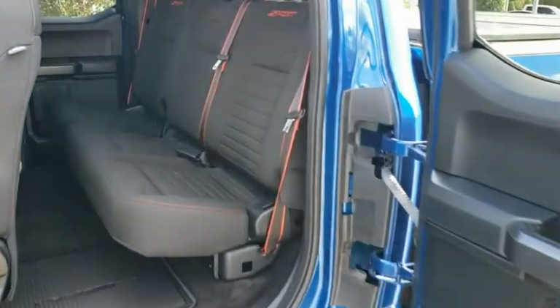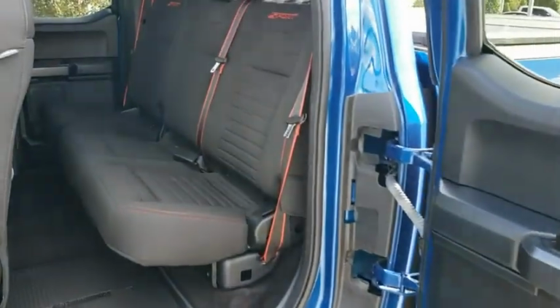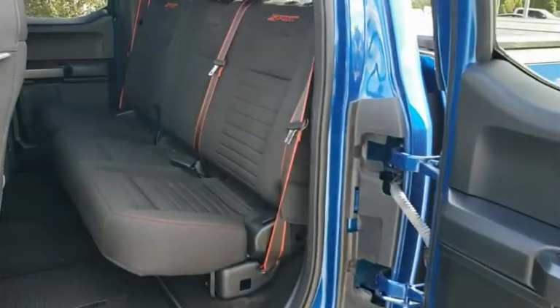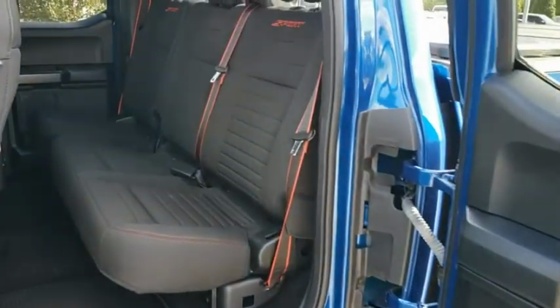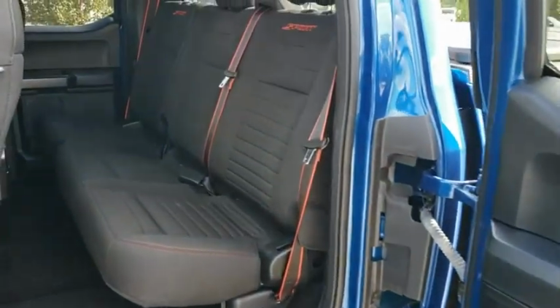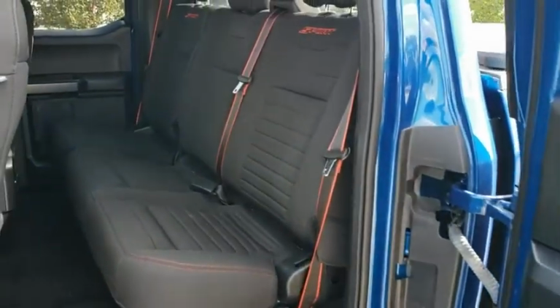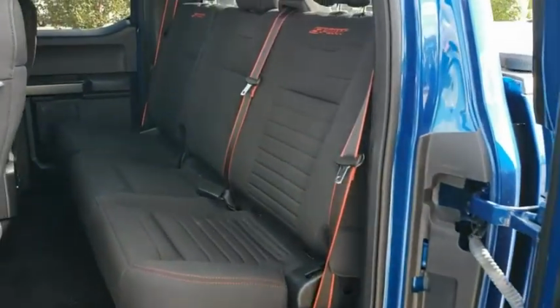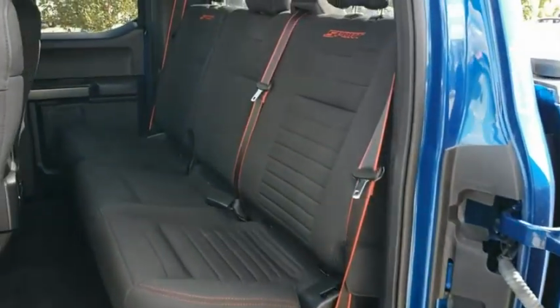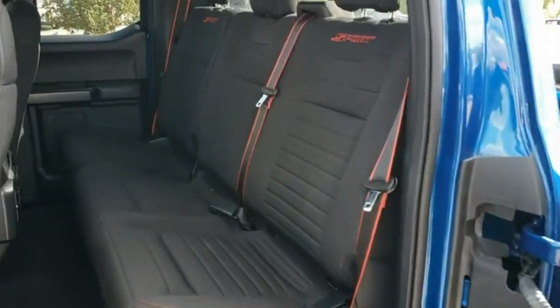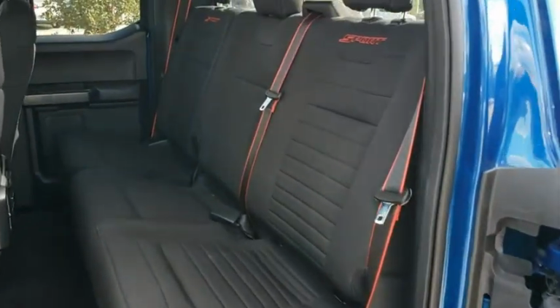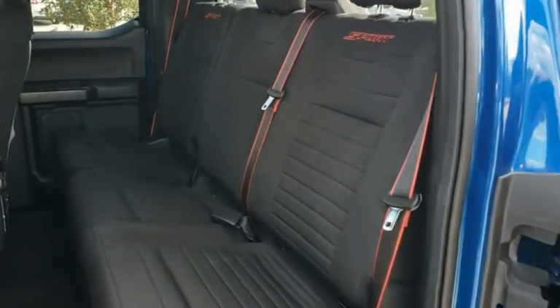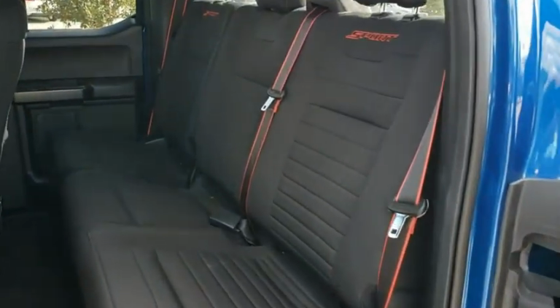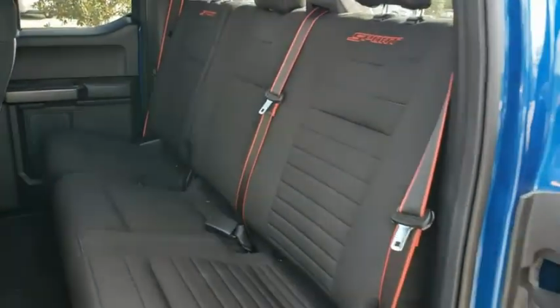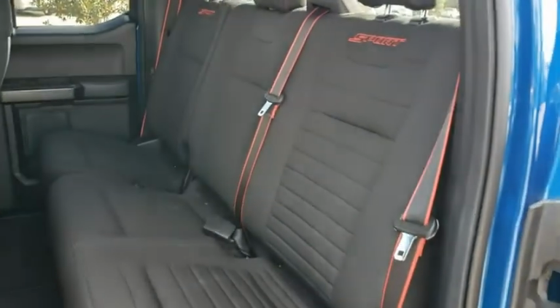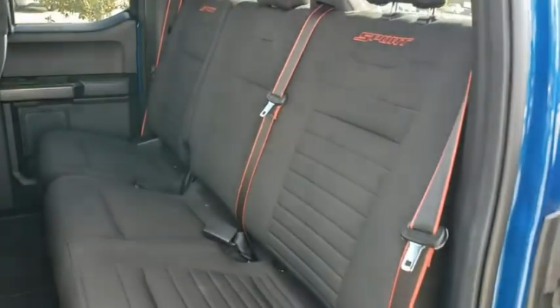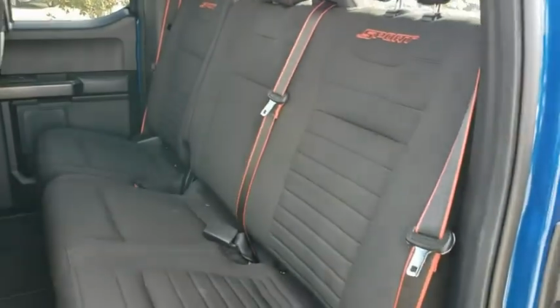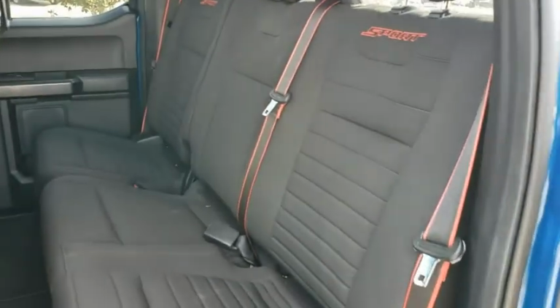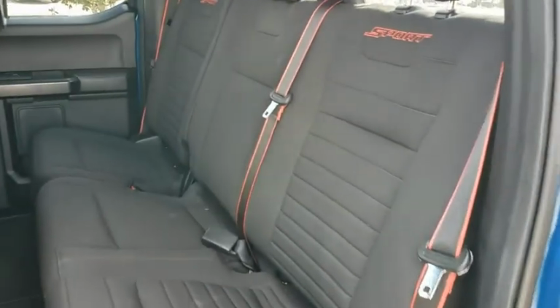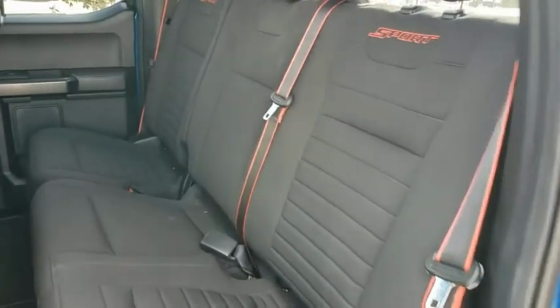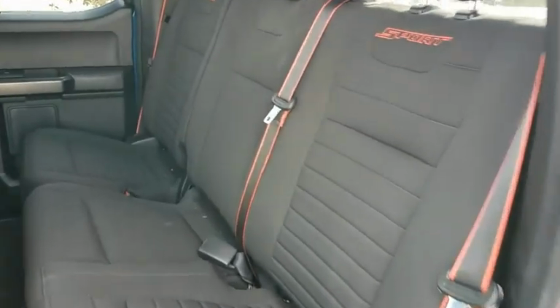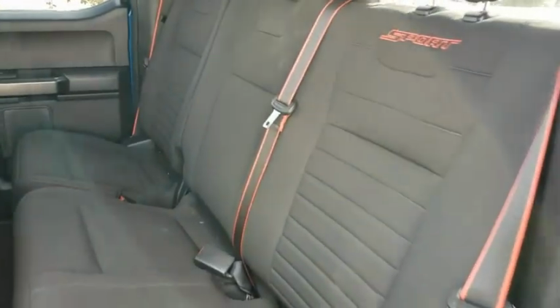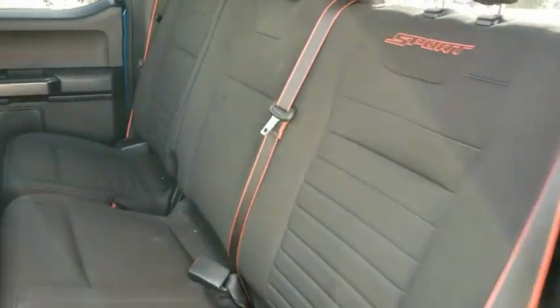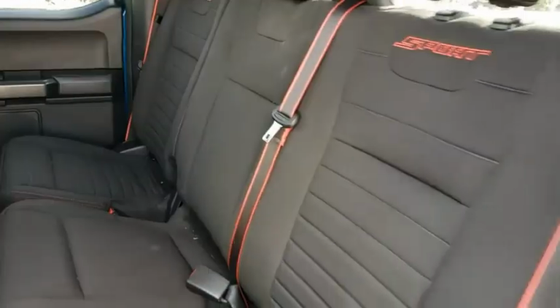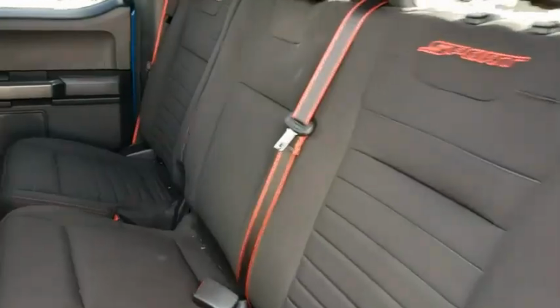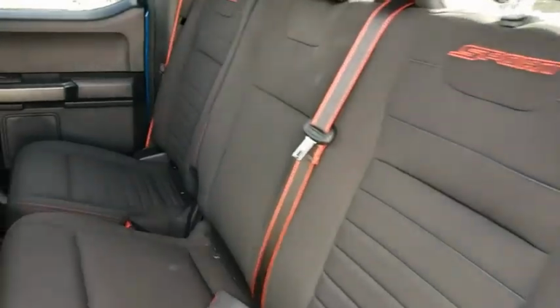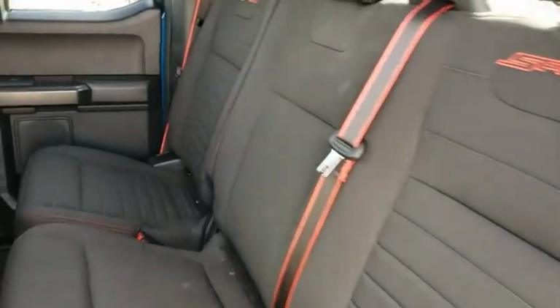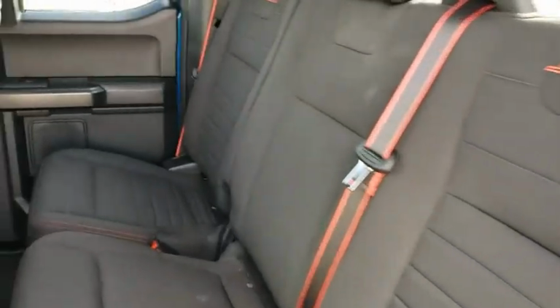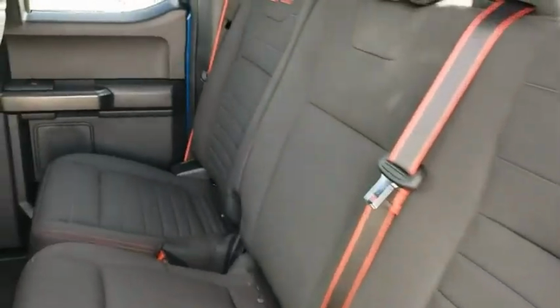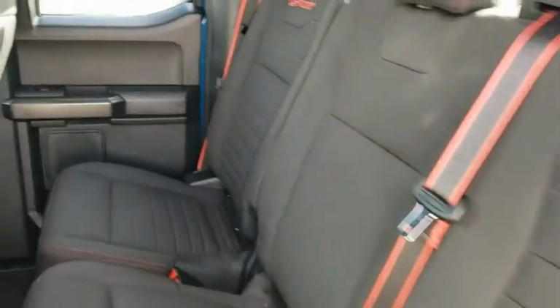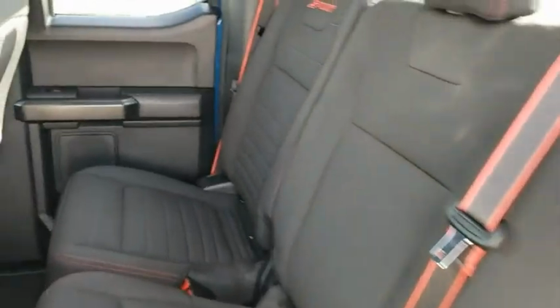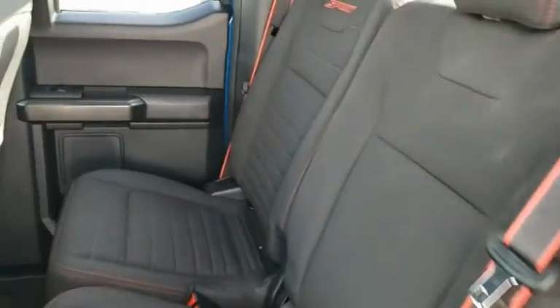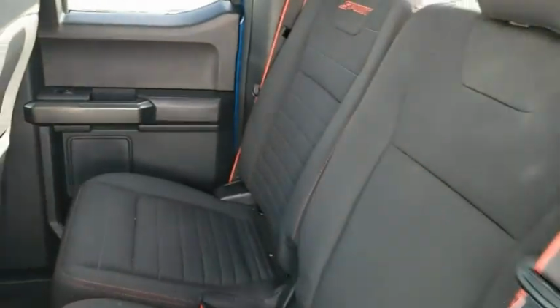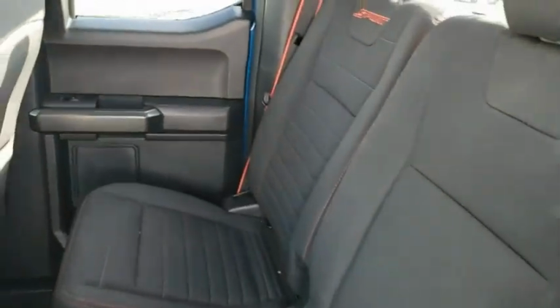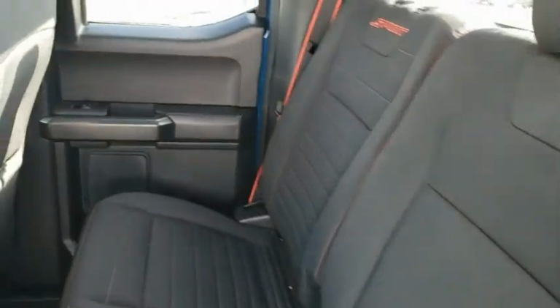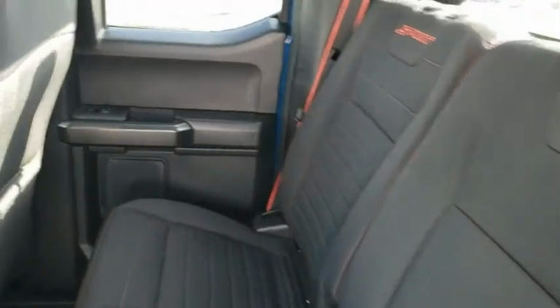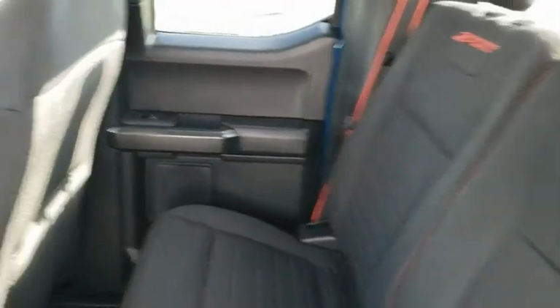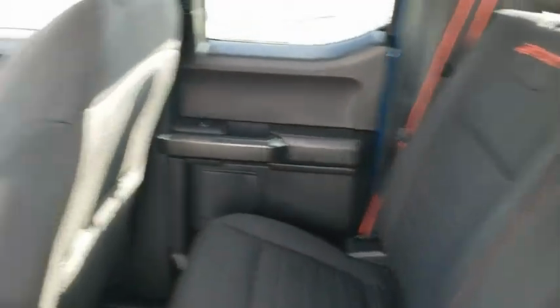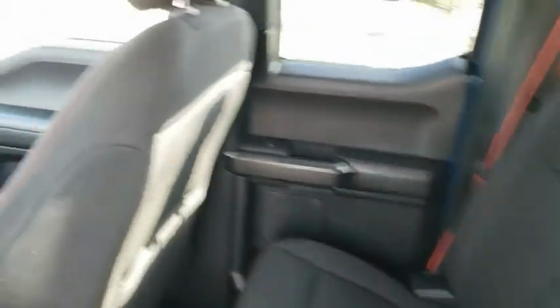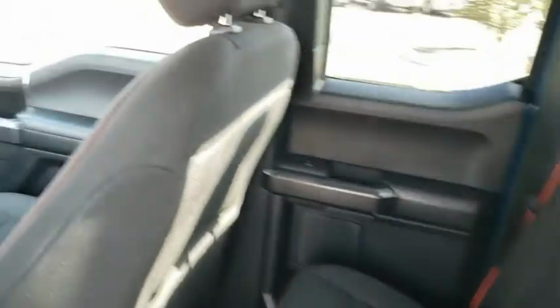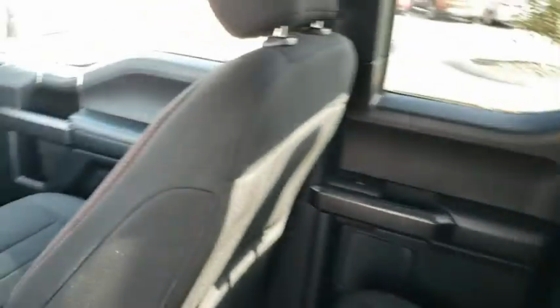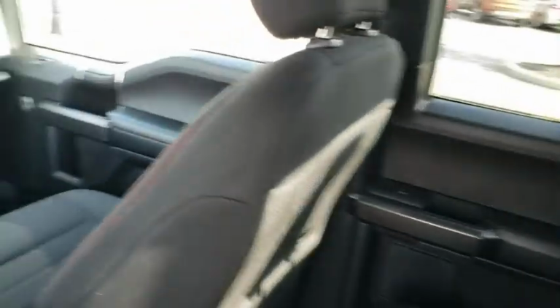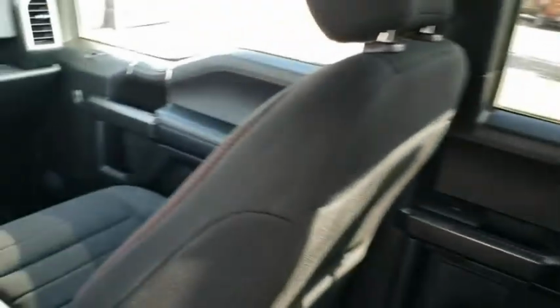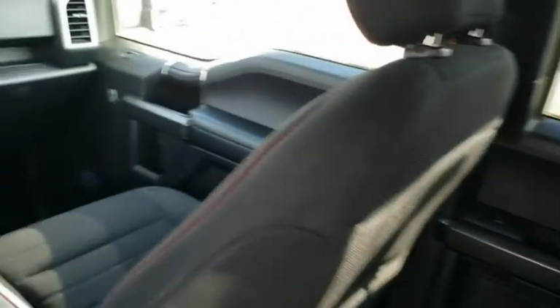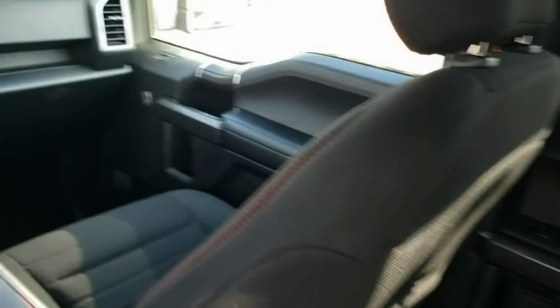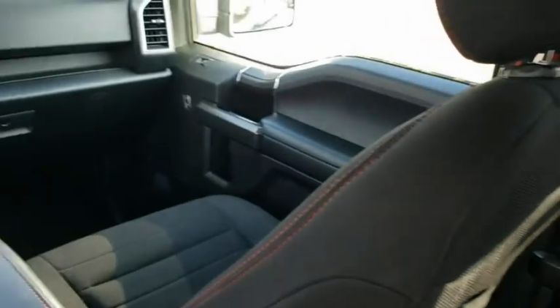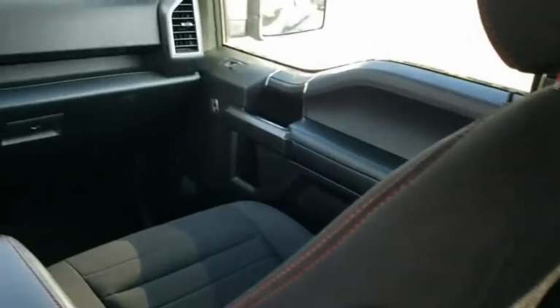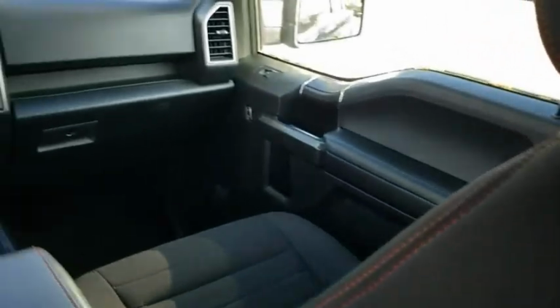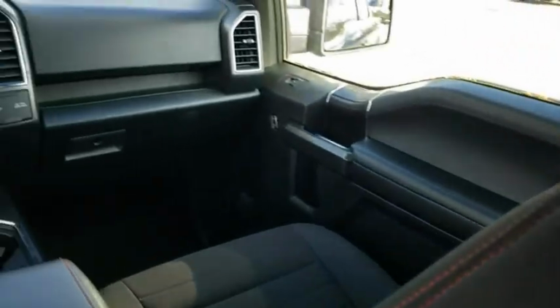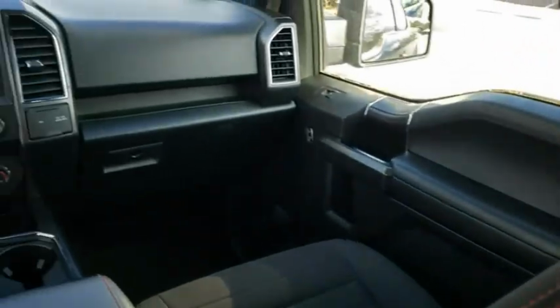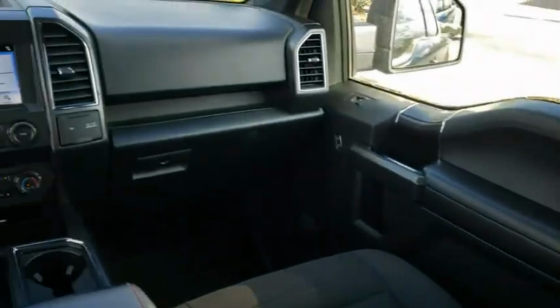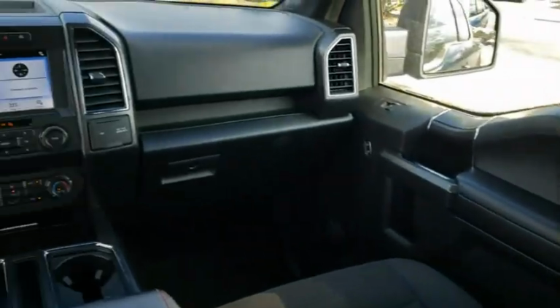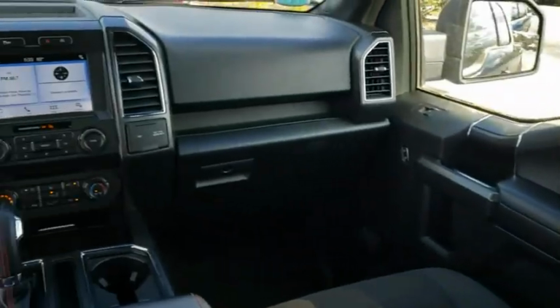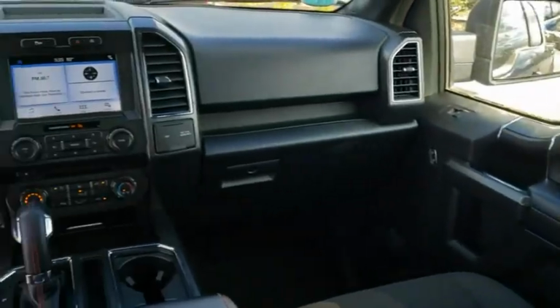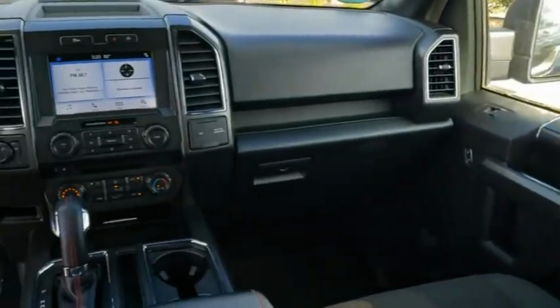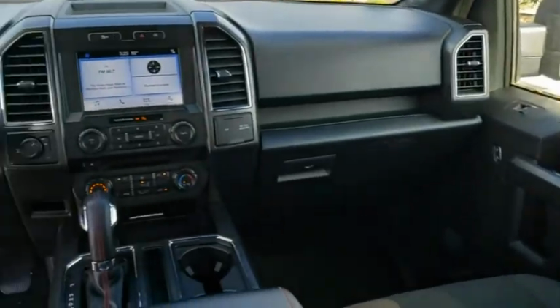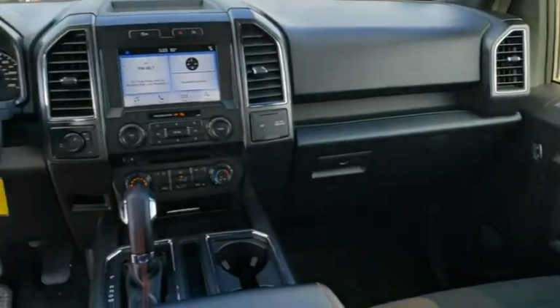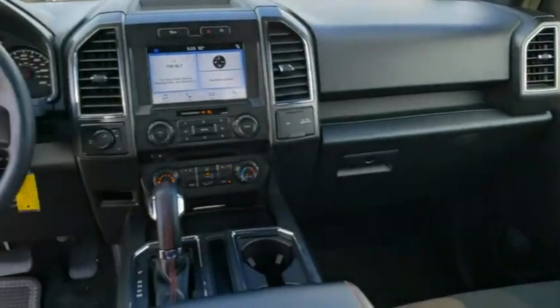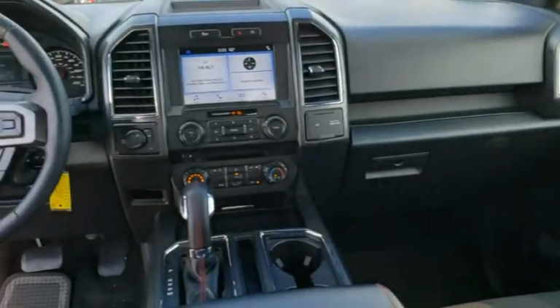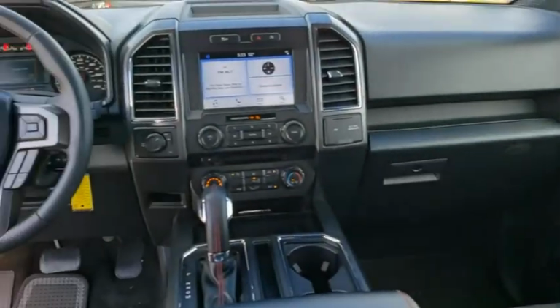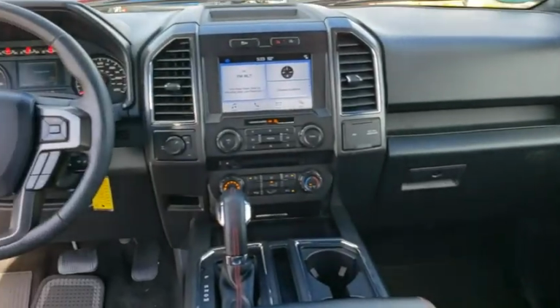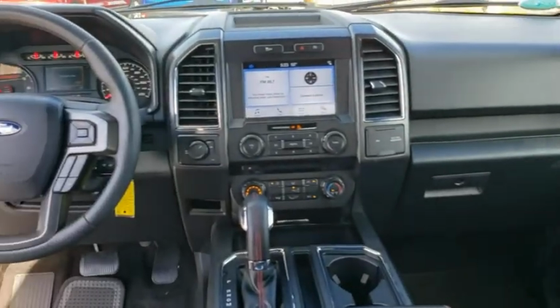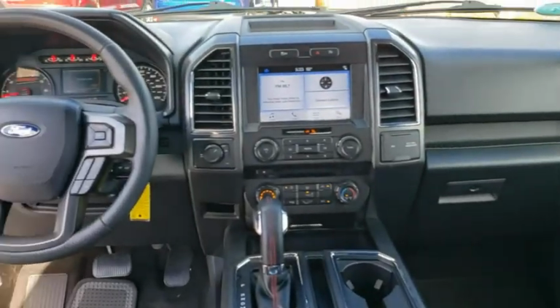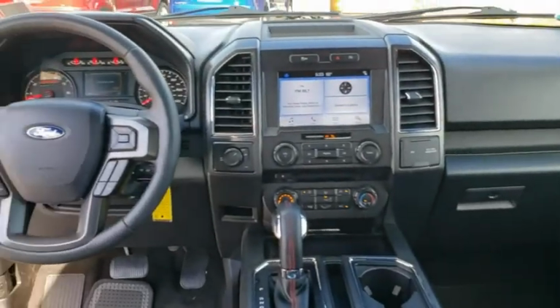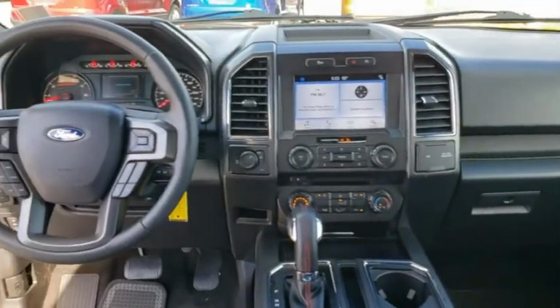Power door locks, fog lamps, and power windows. Is love at first sight really possible? Let us know when you stop in.